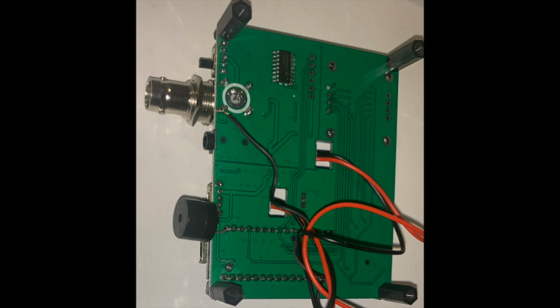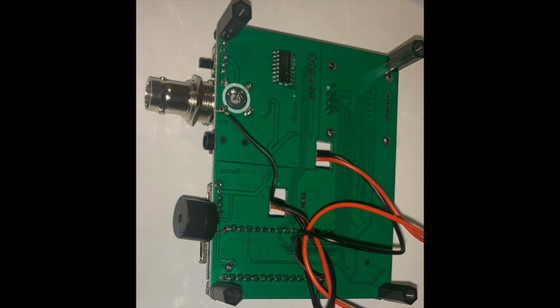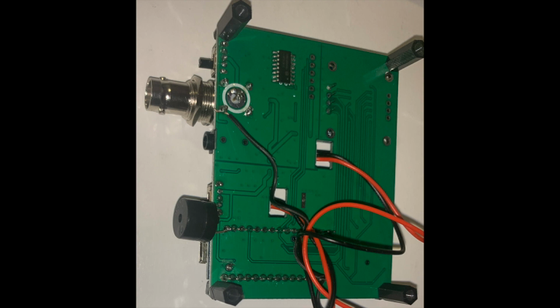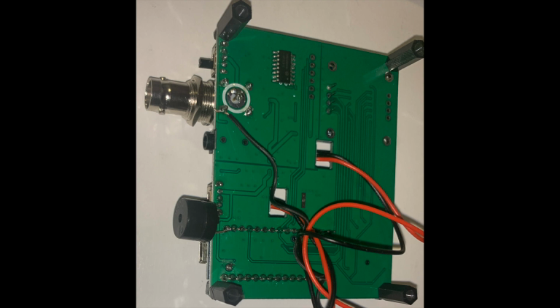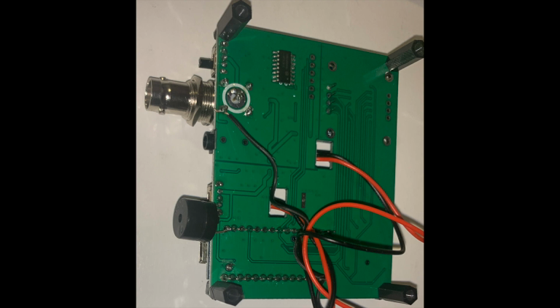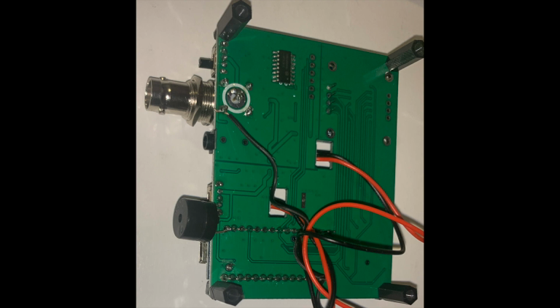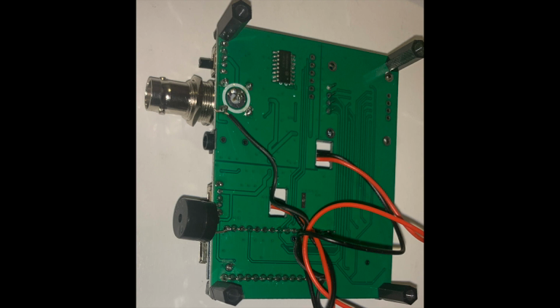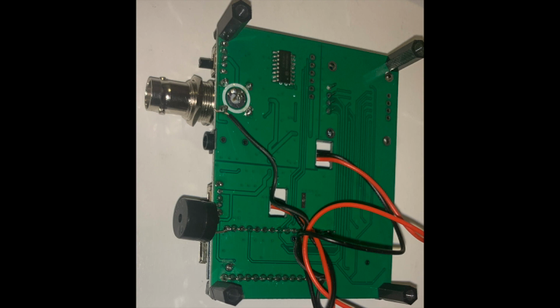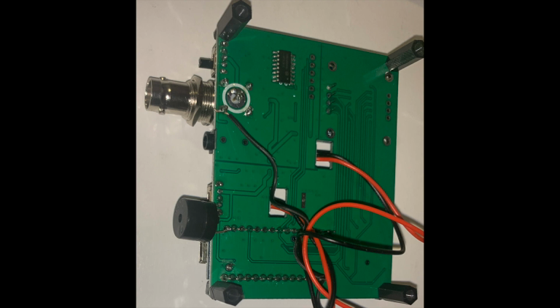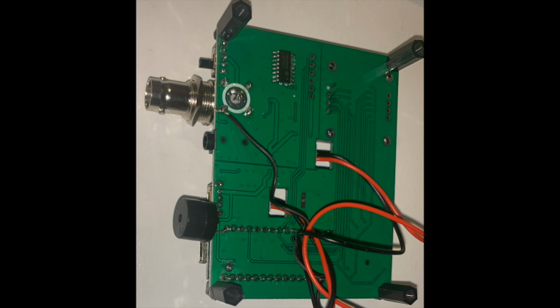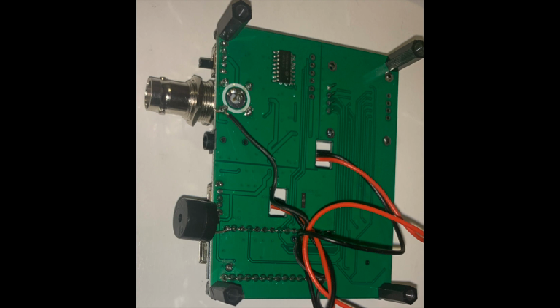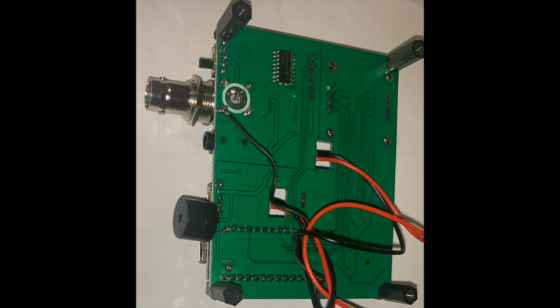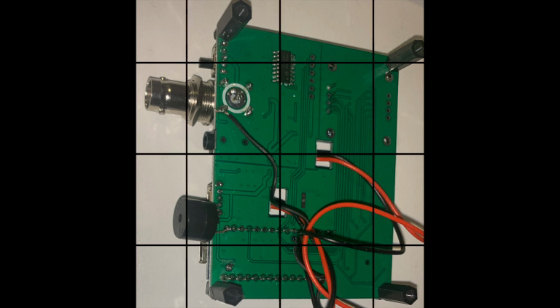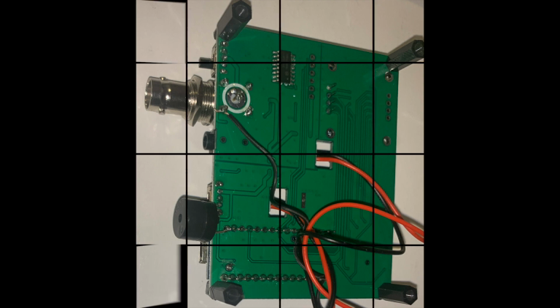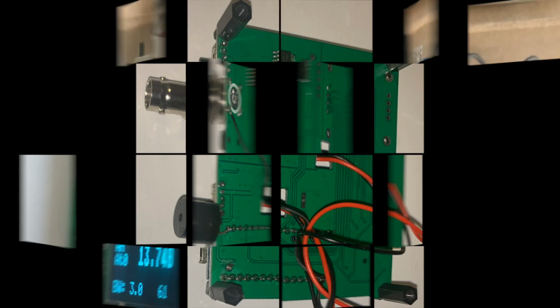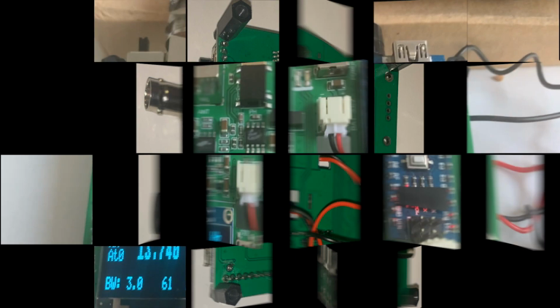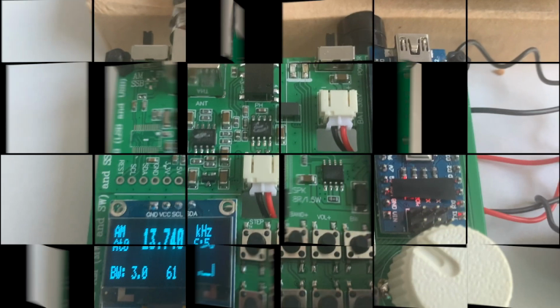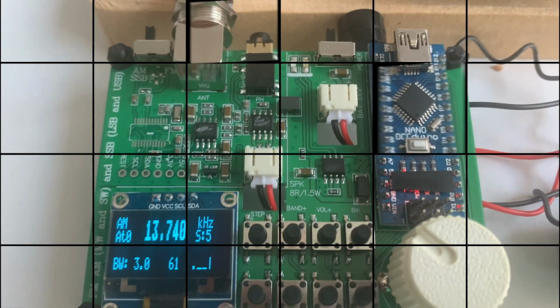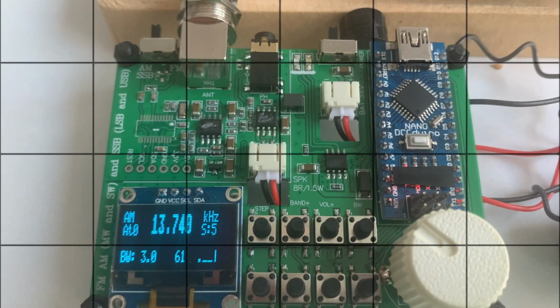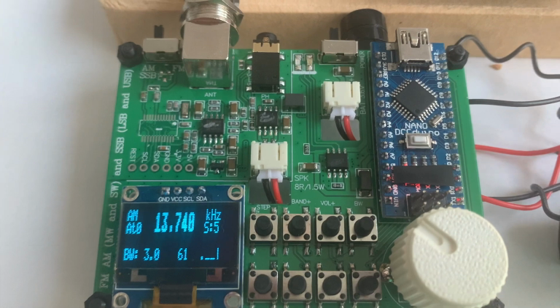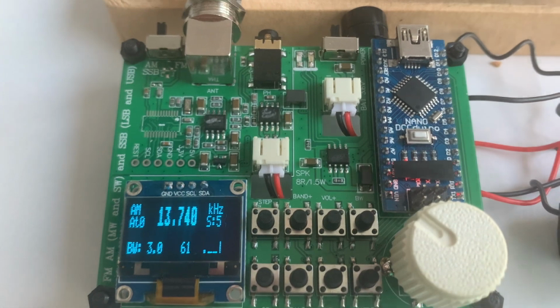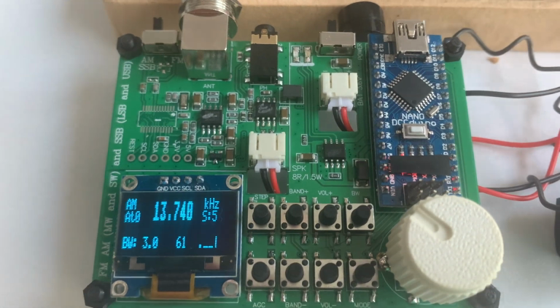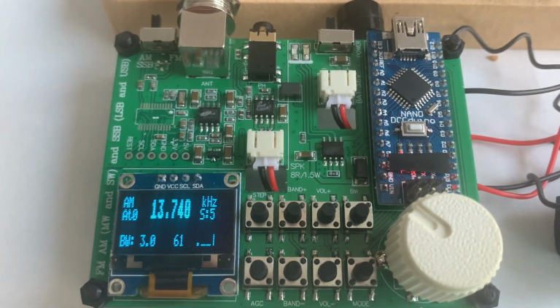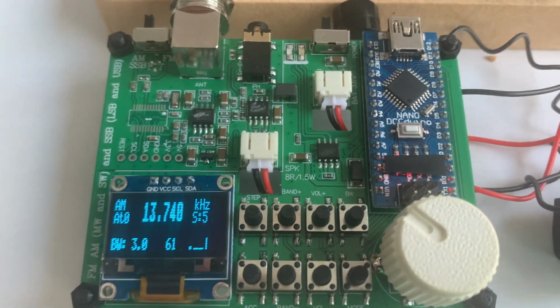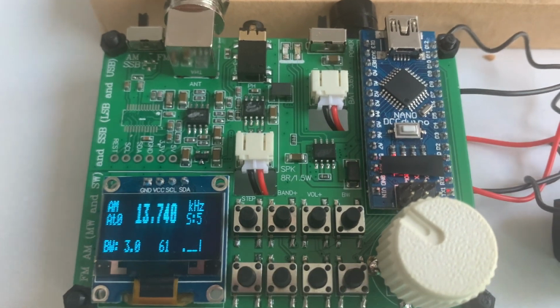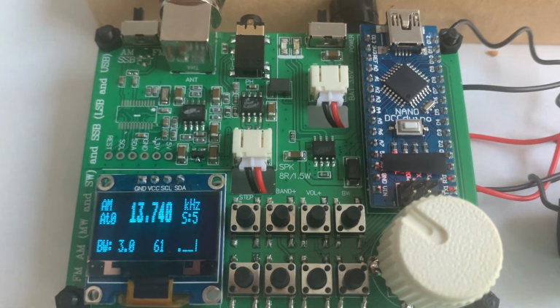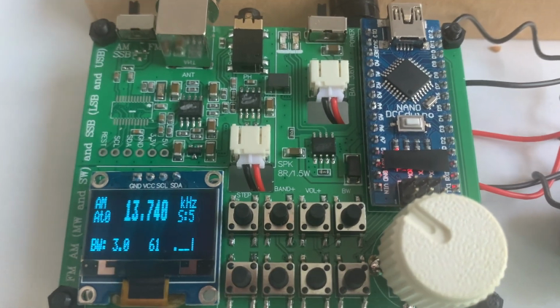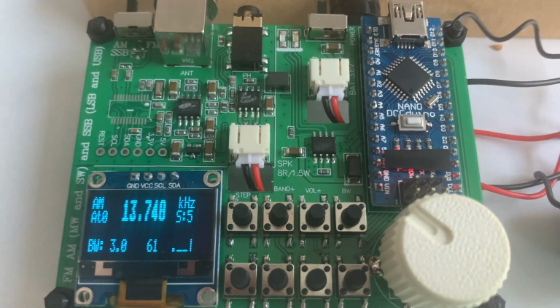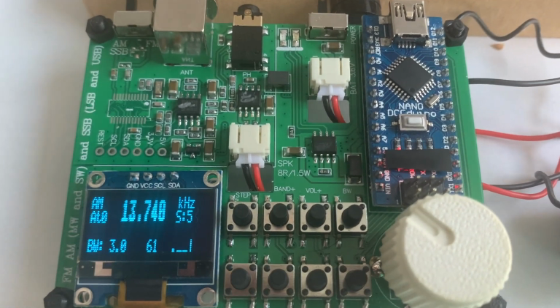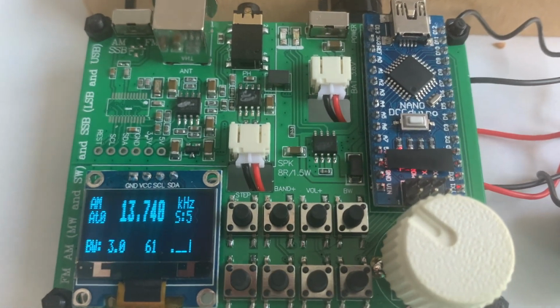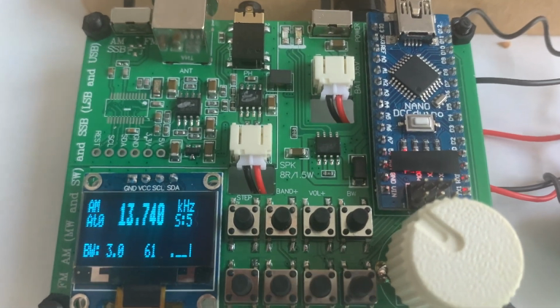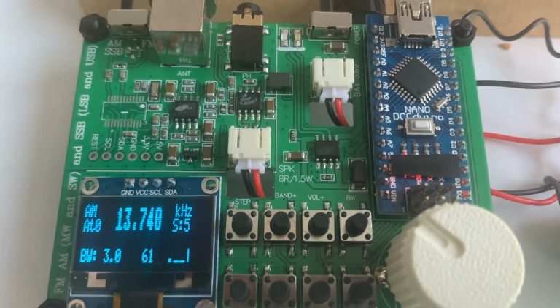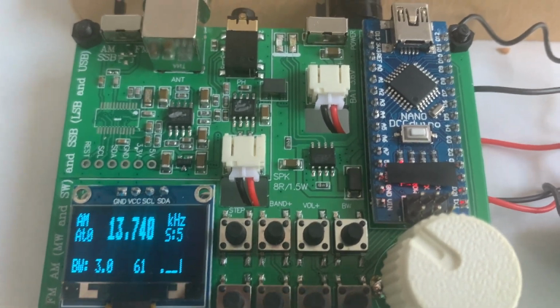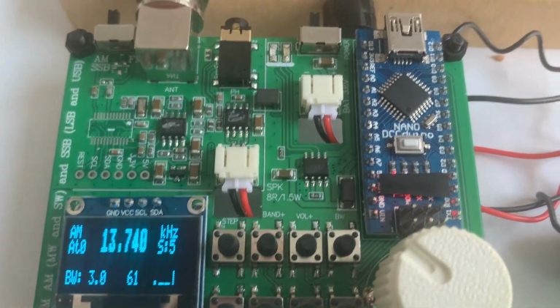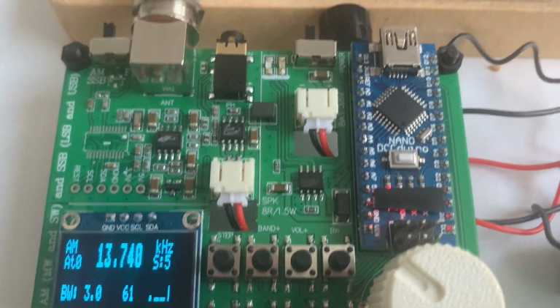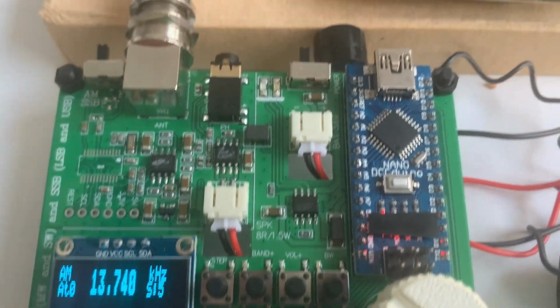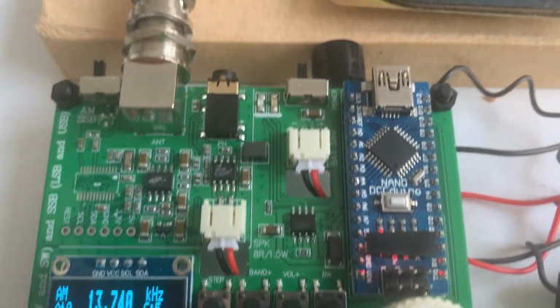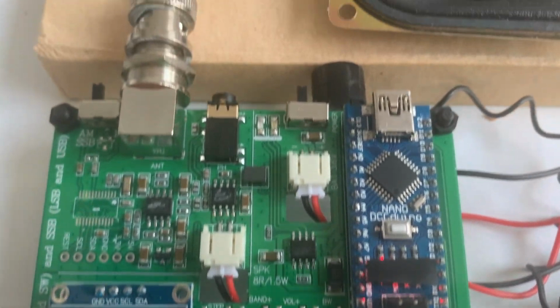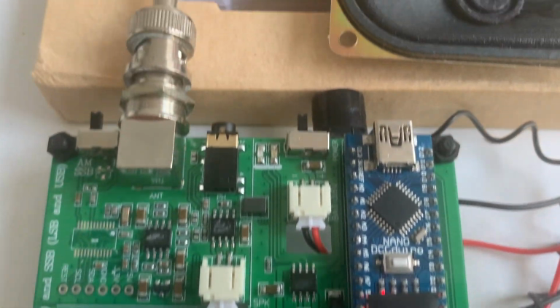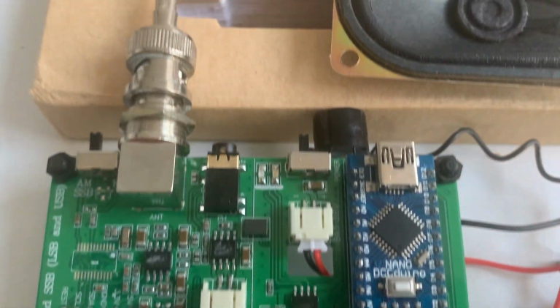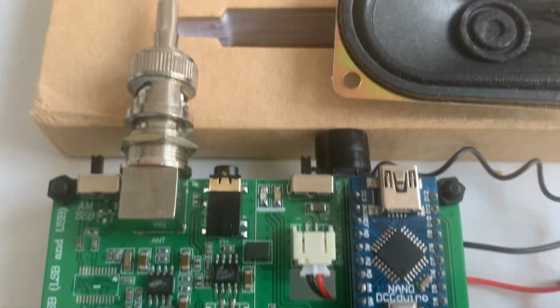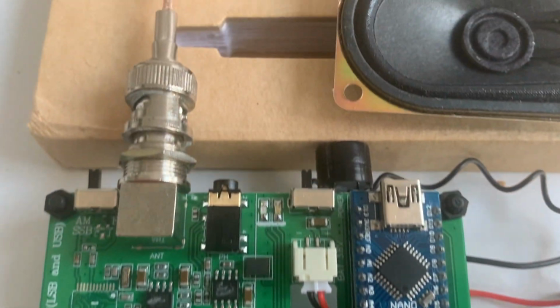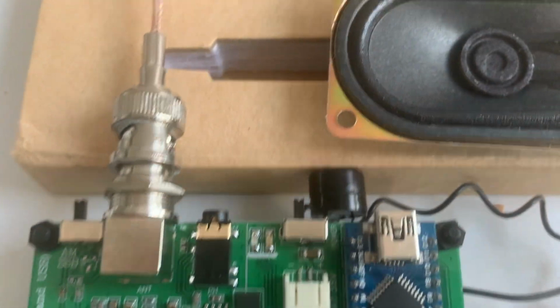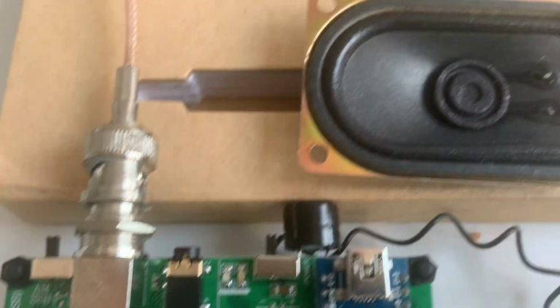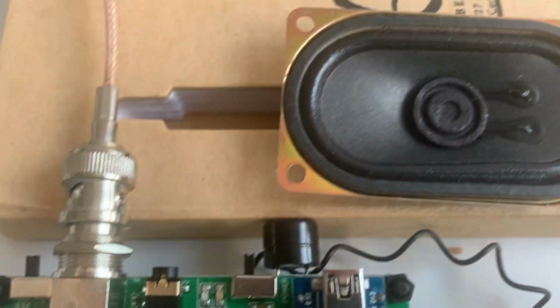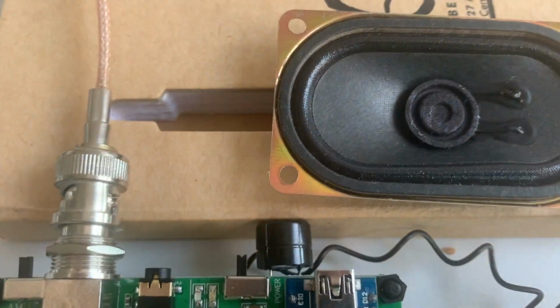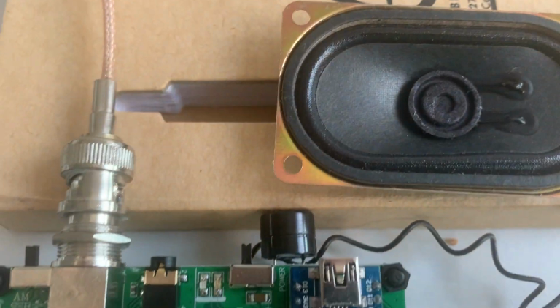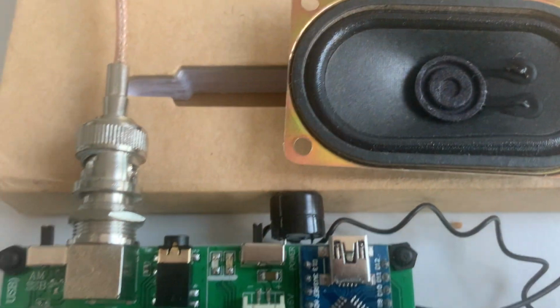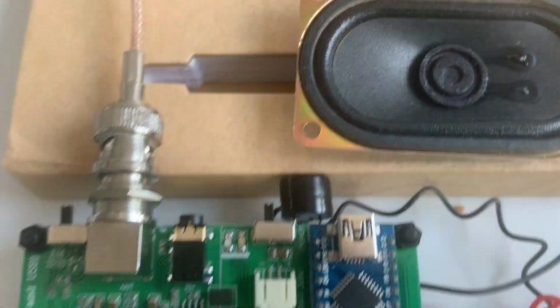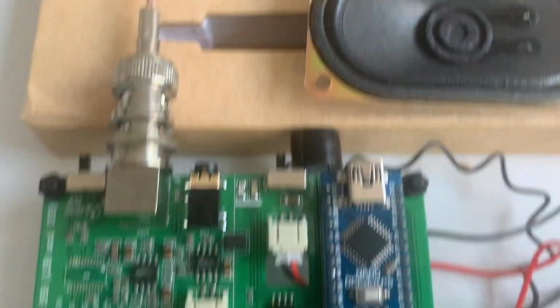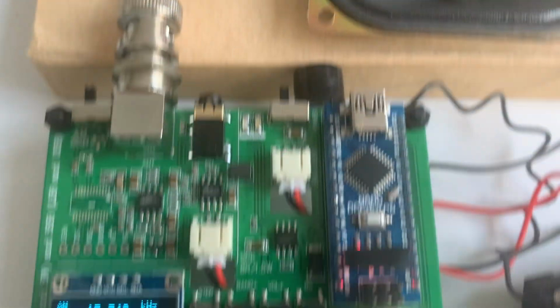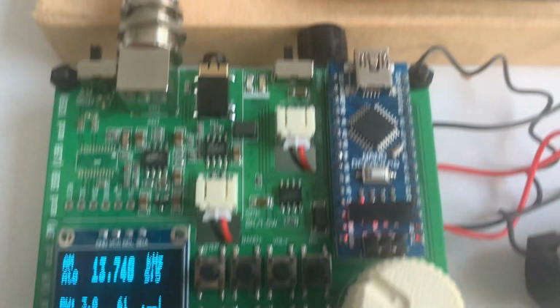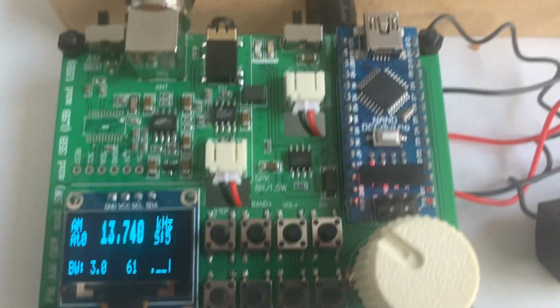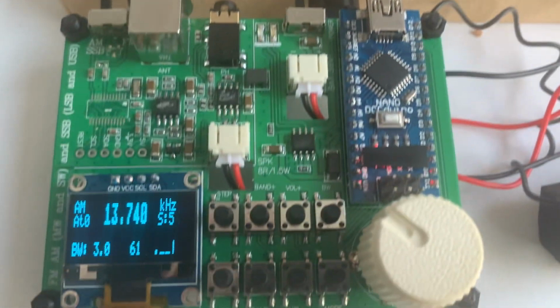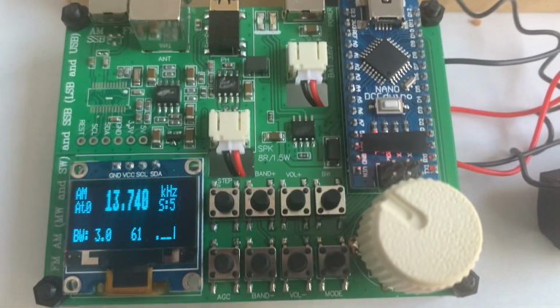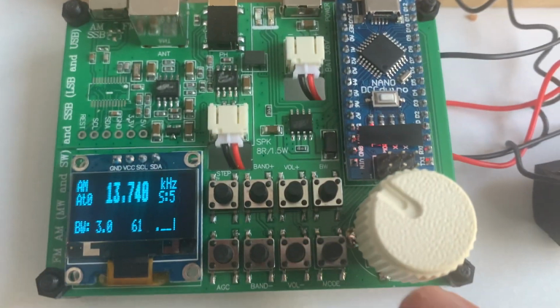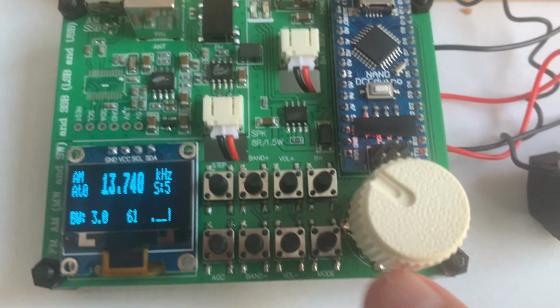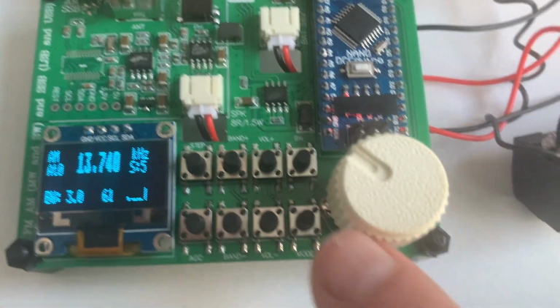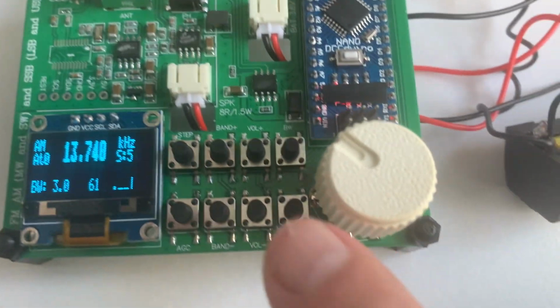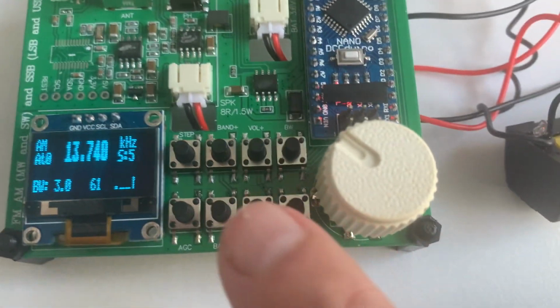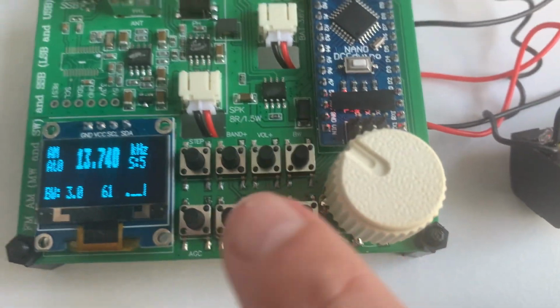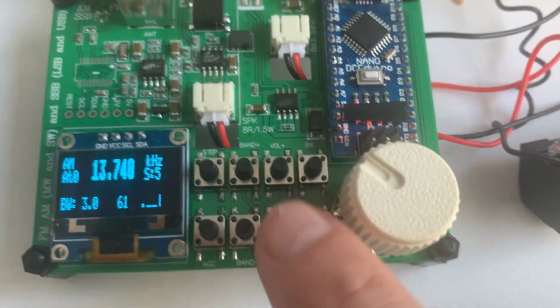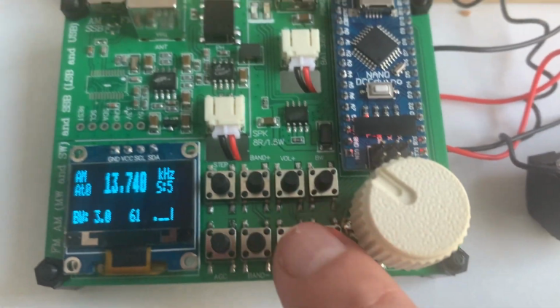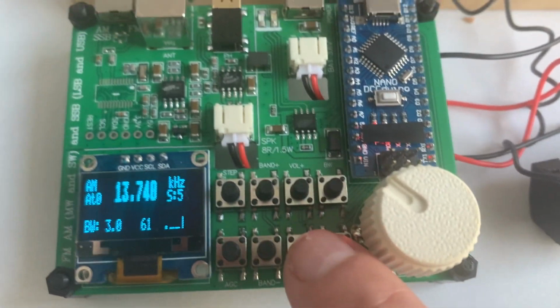Now, I am working on 22 meters in AM mode and I am going to press the status query commands.